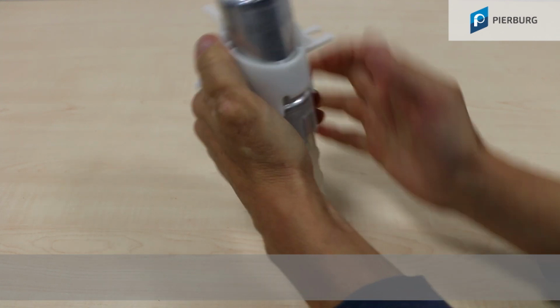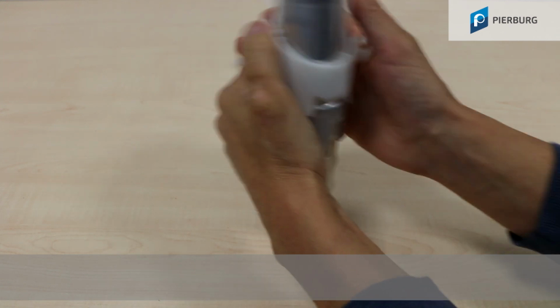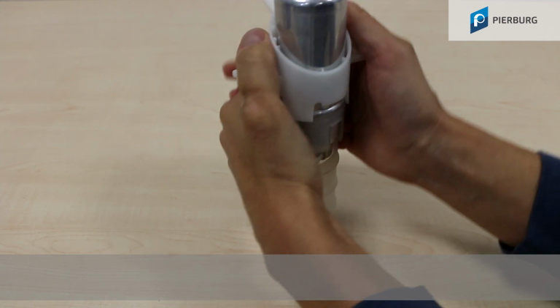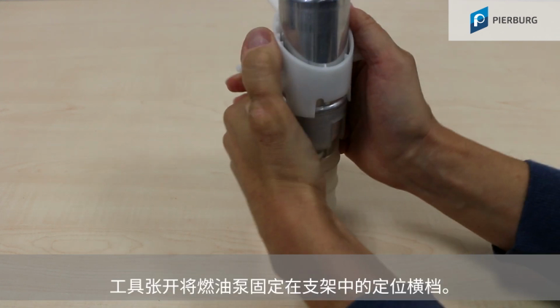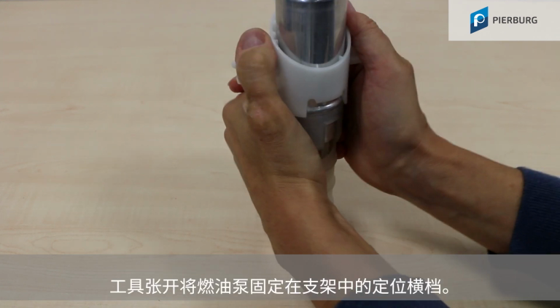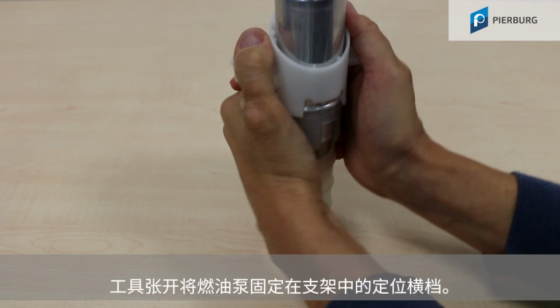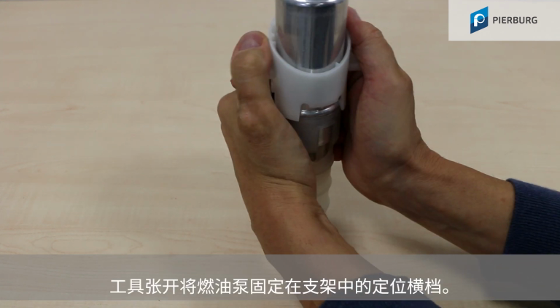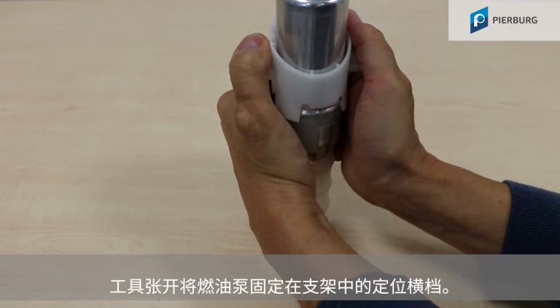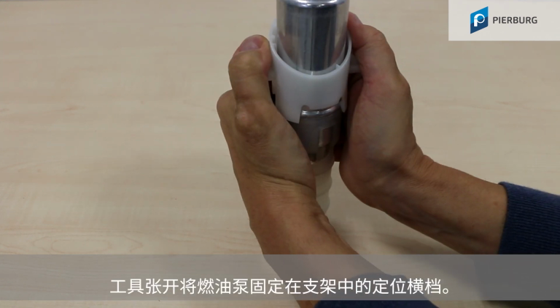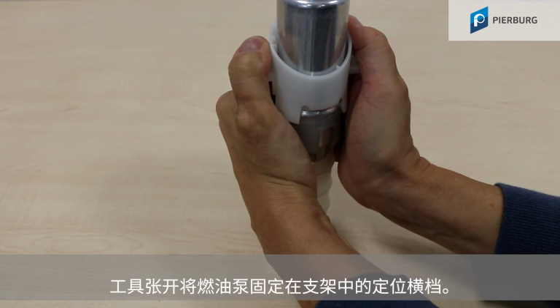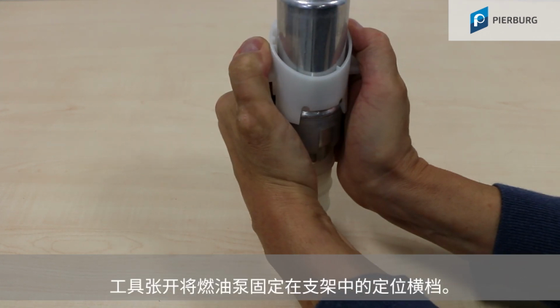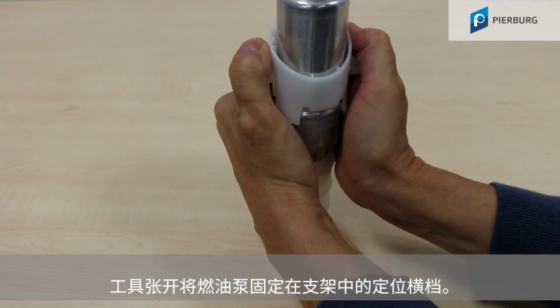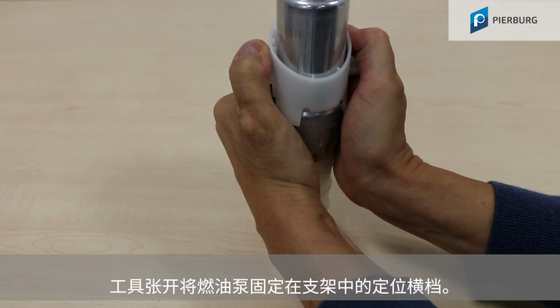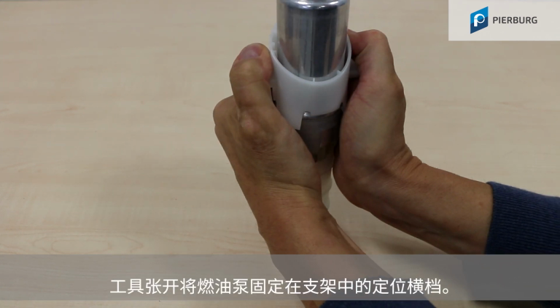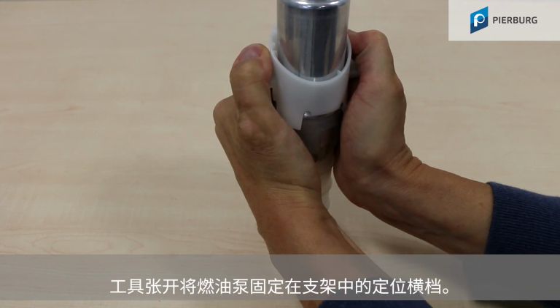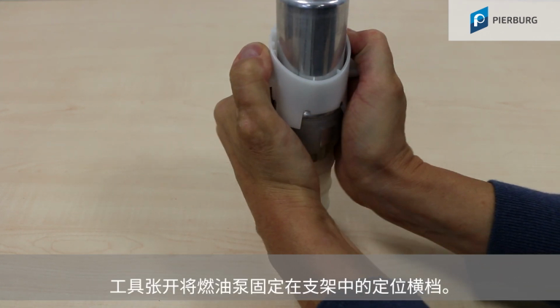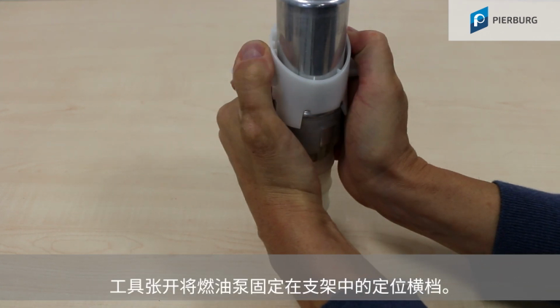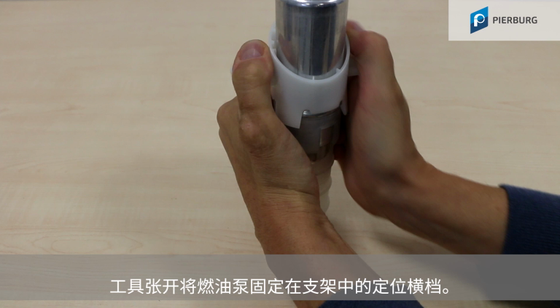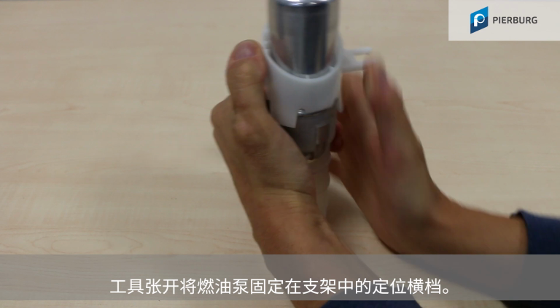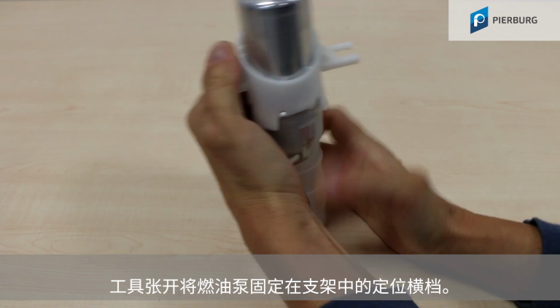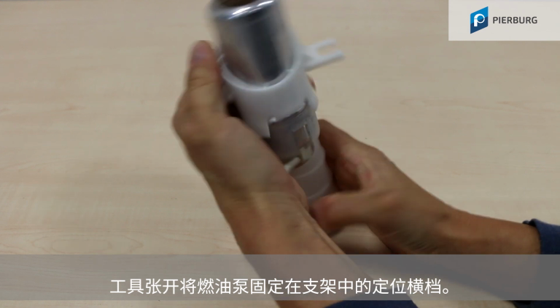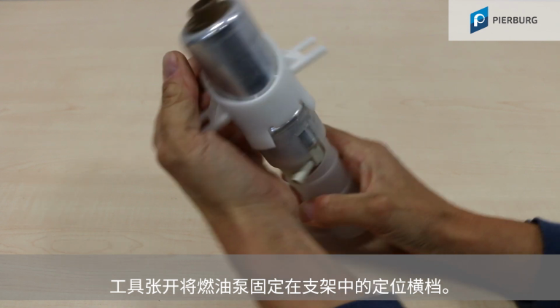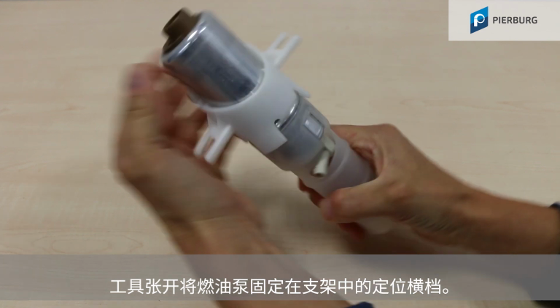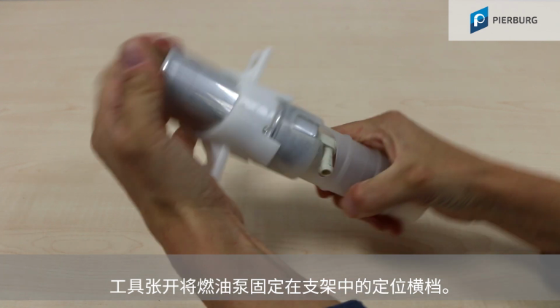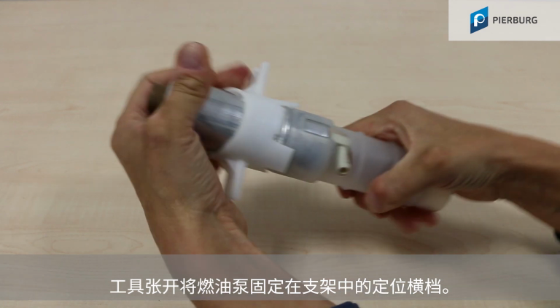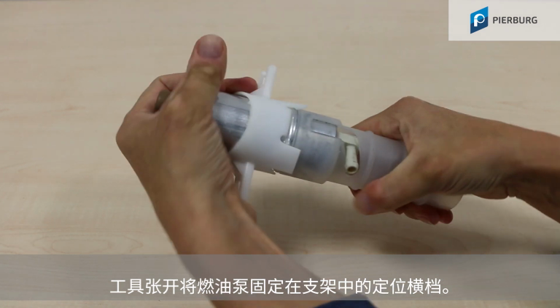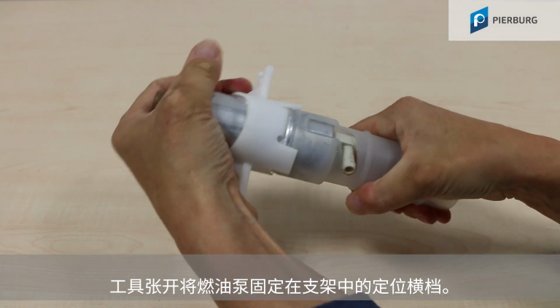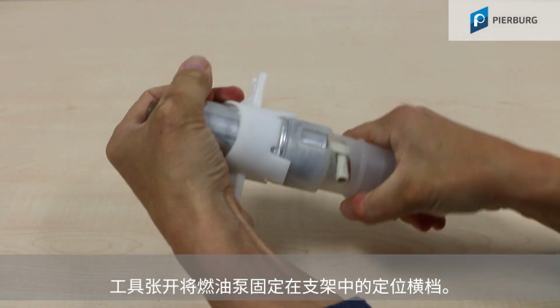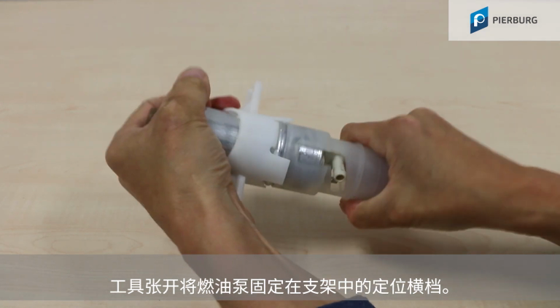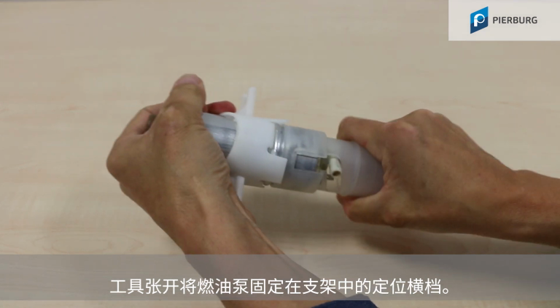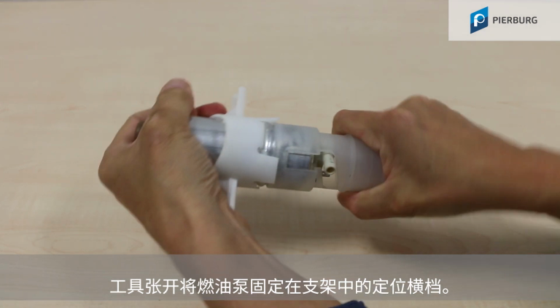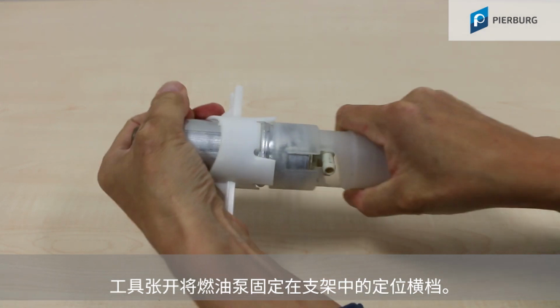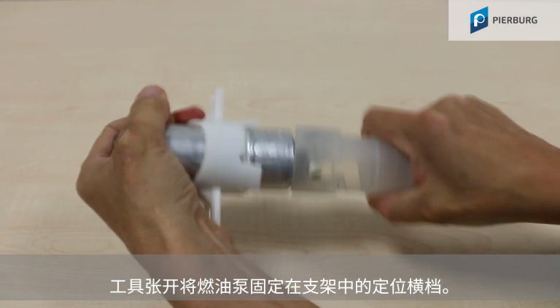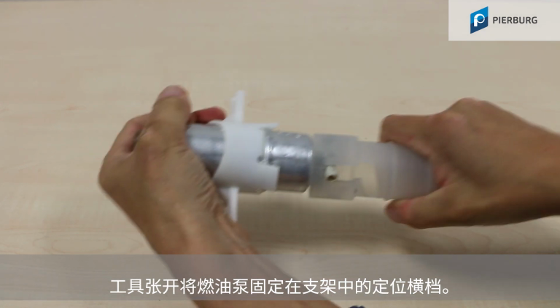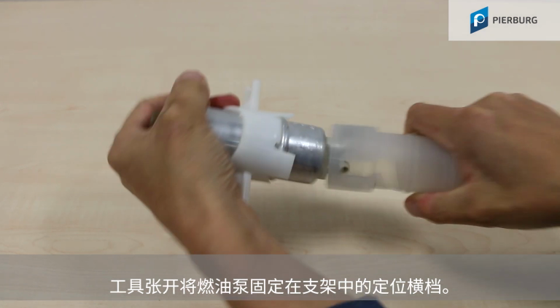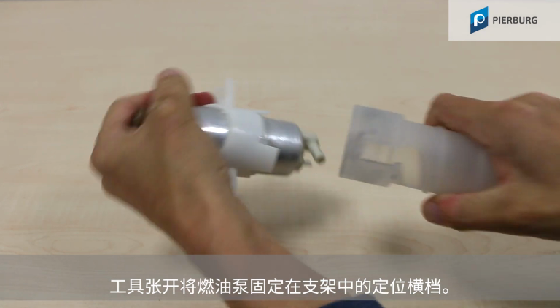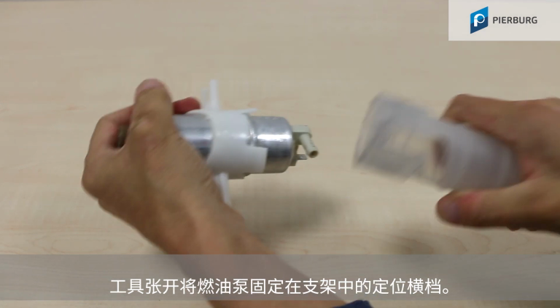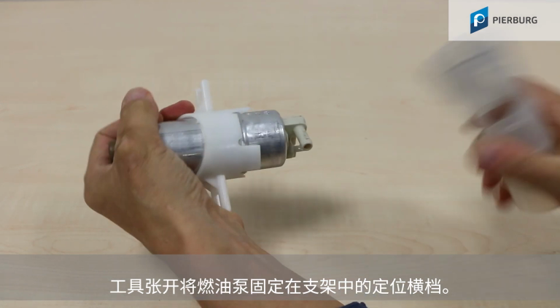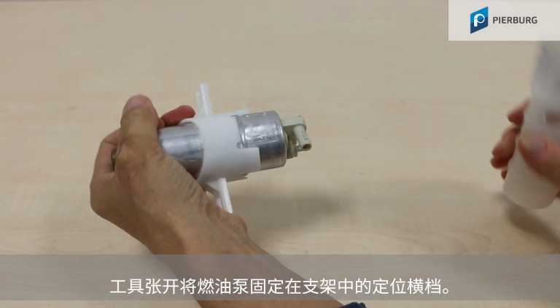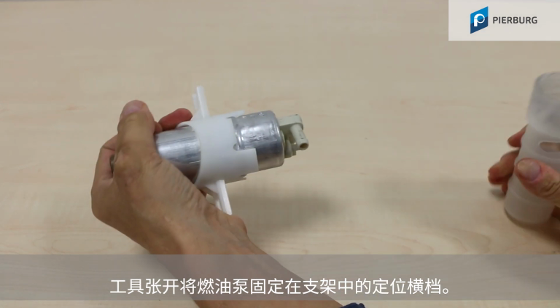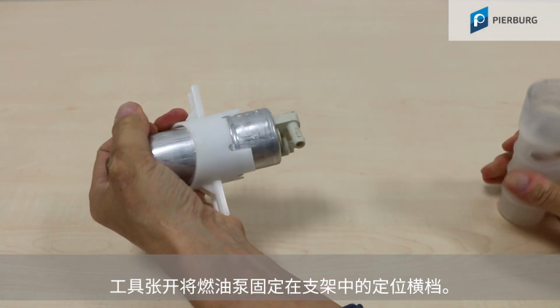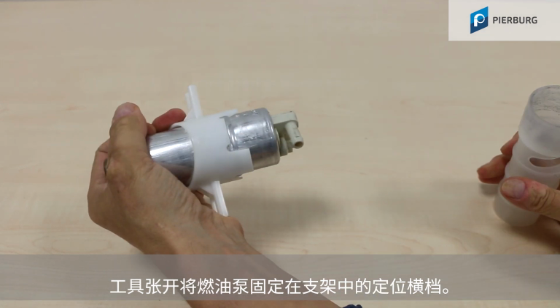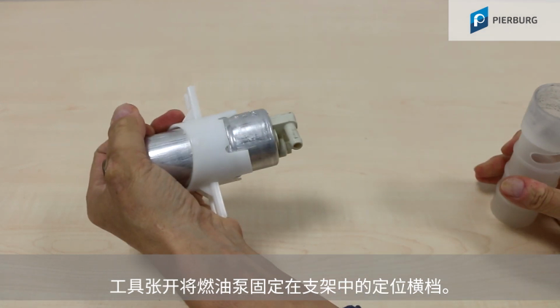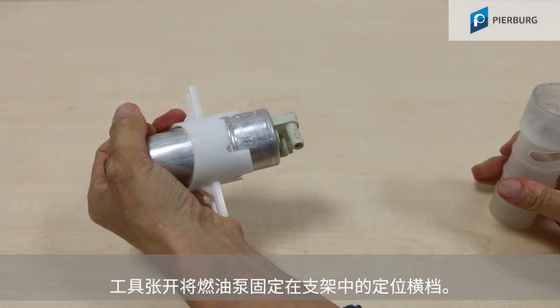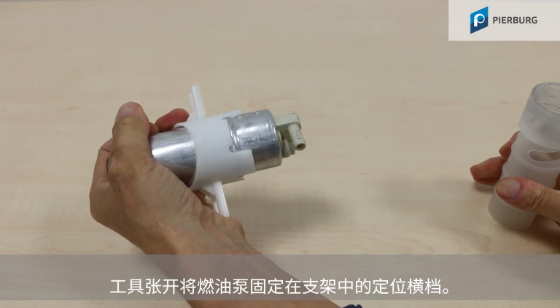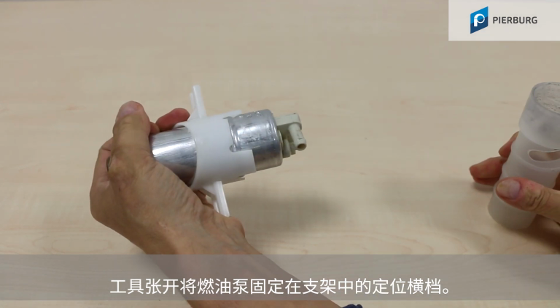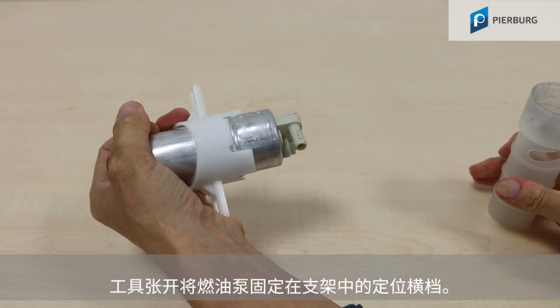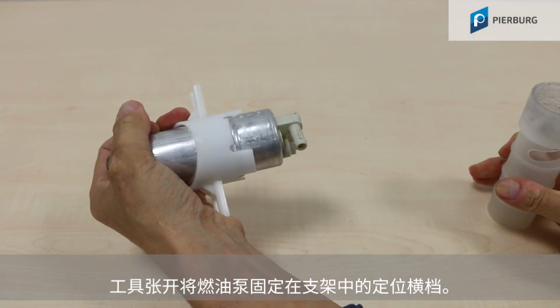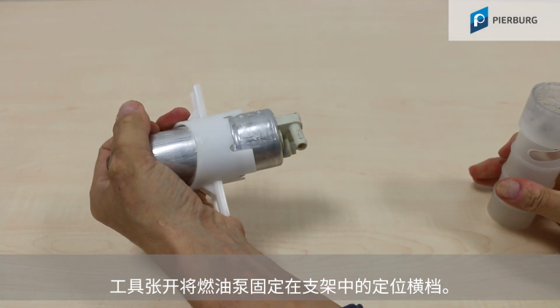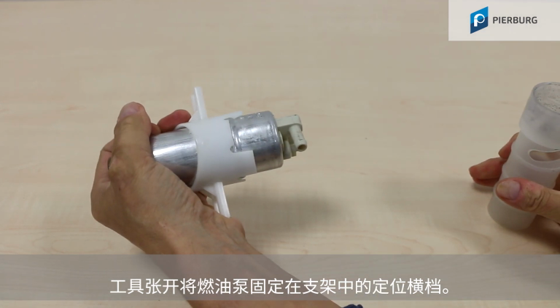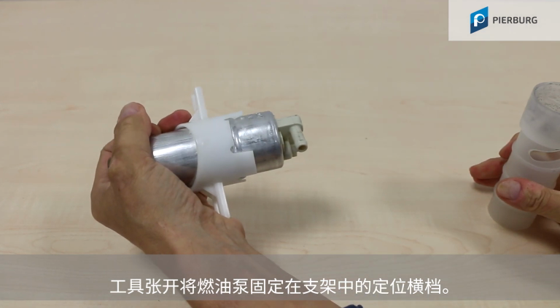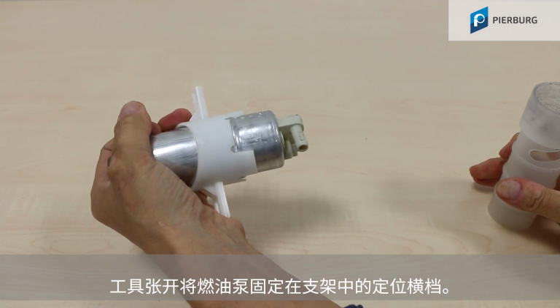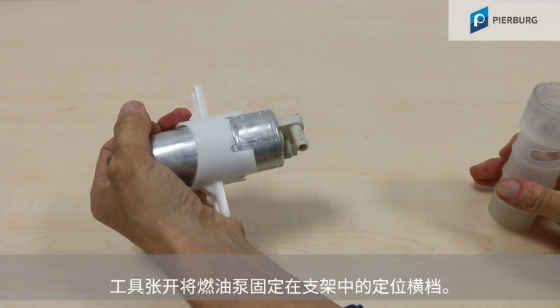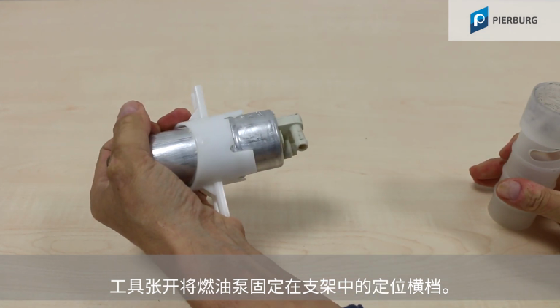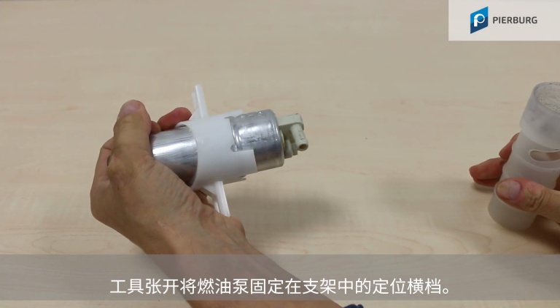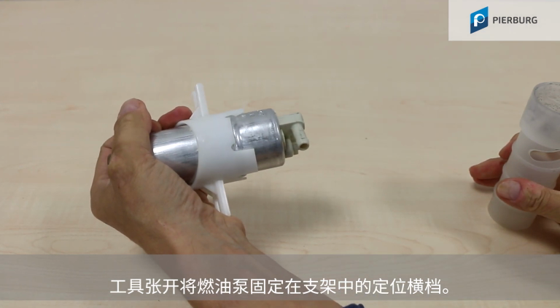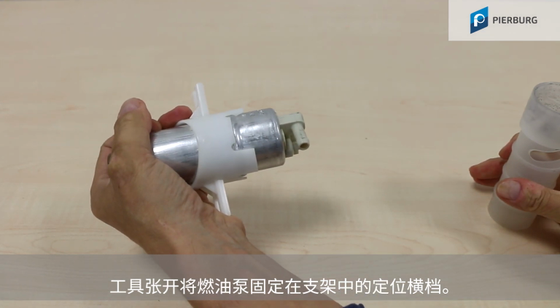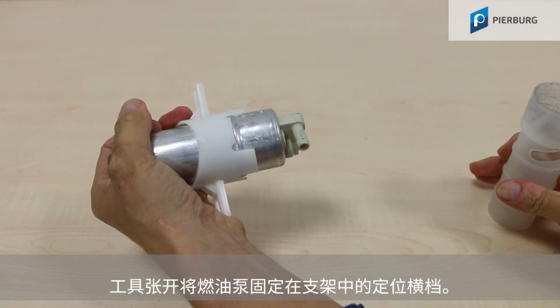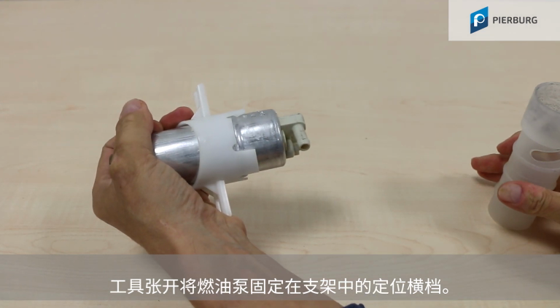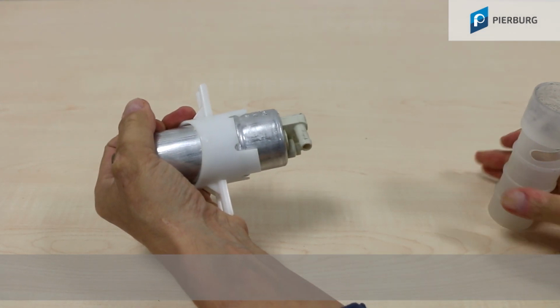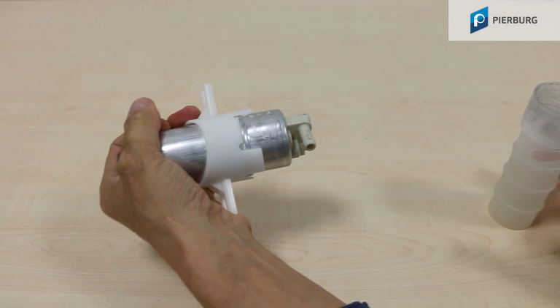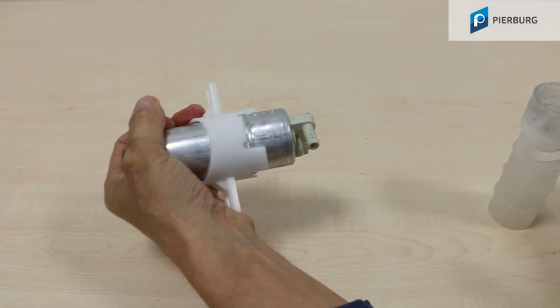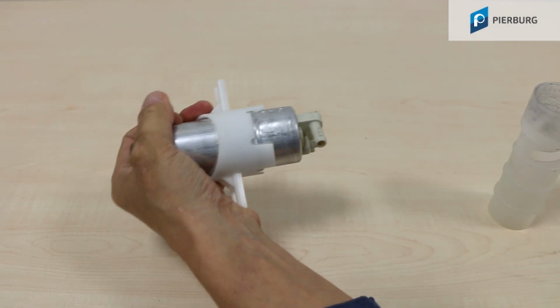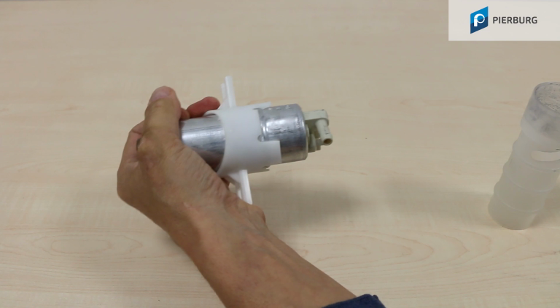The tool pushes apart the catches that secure the fuel pump in the holder.